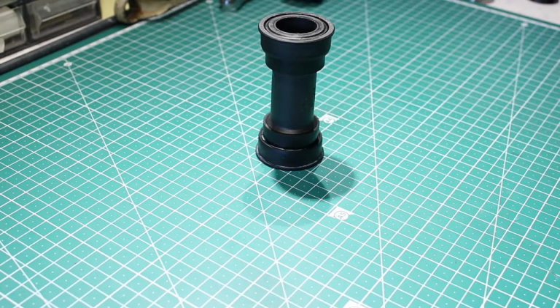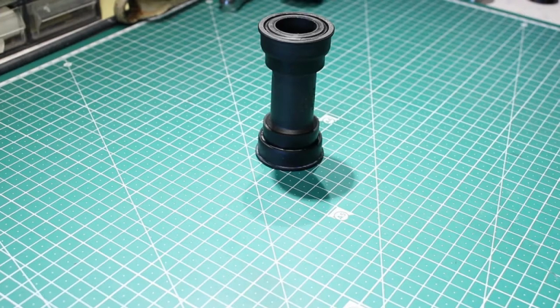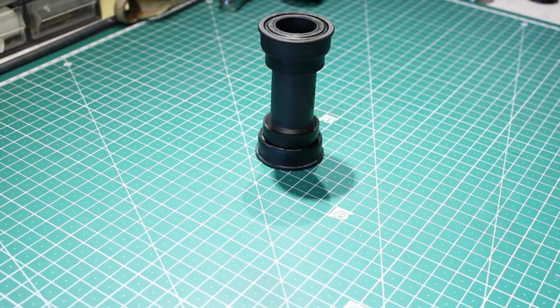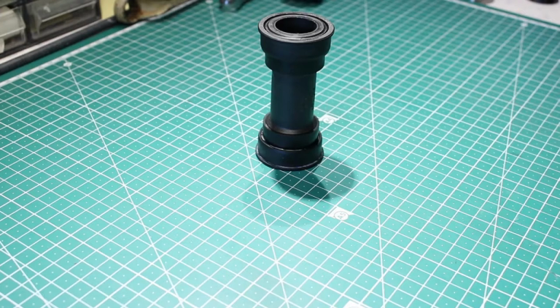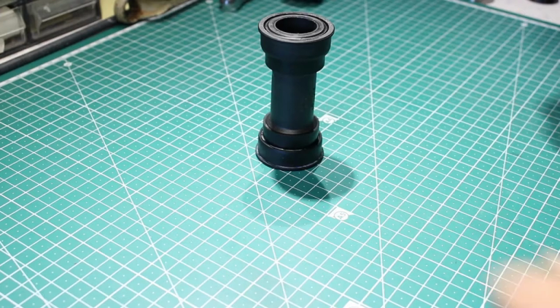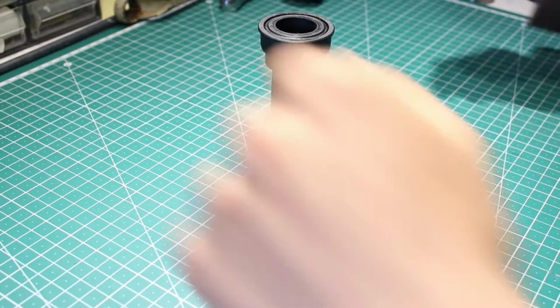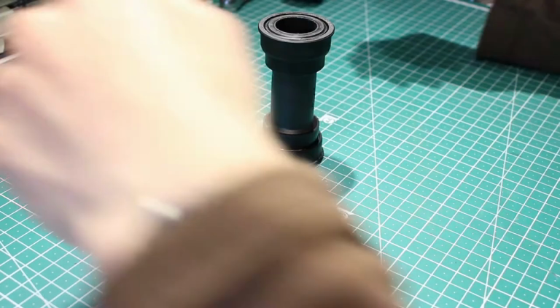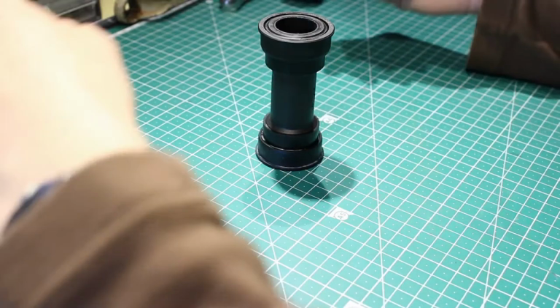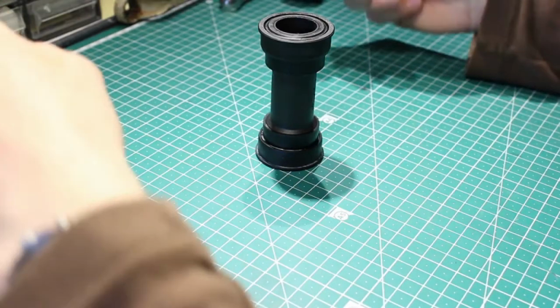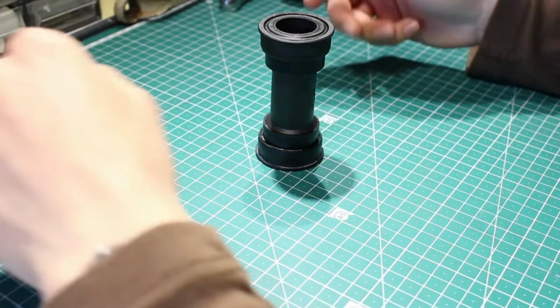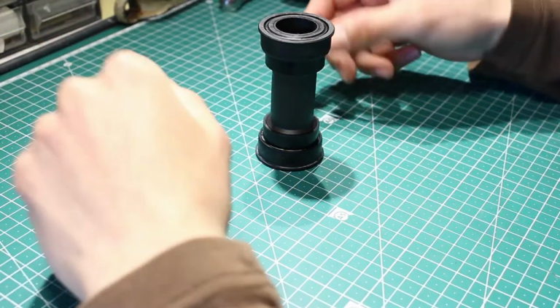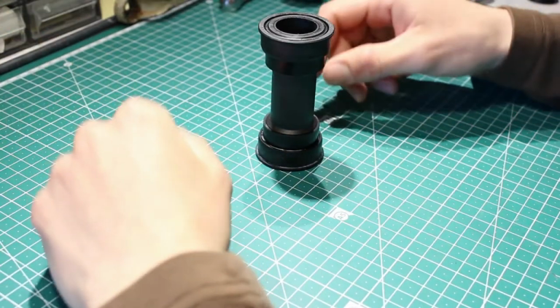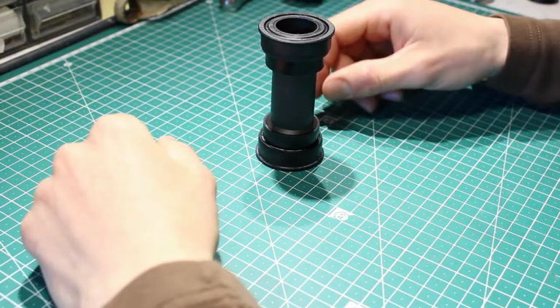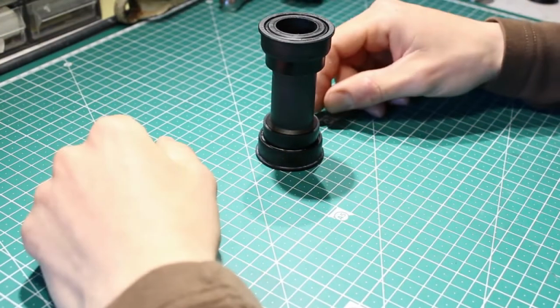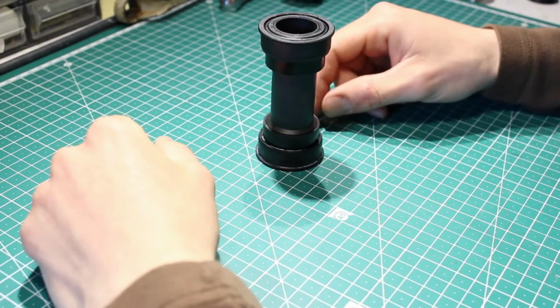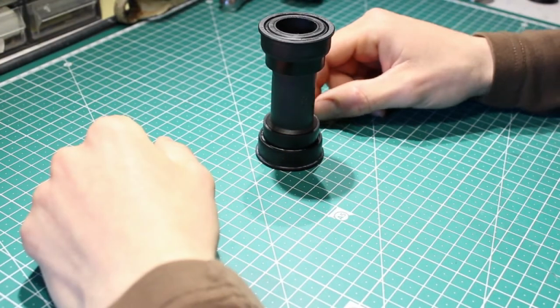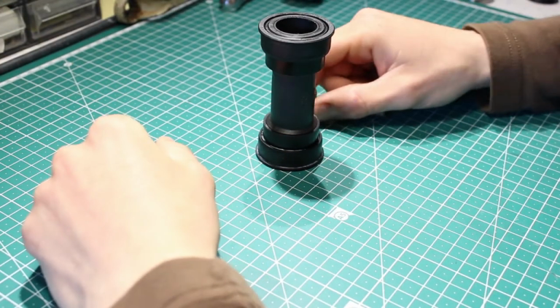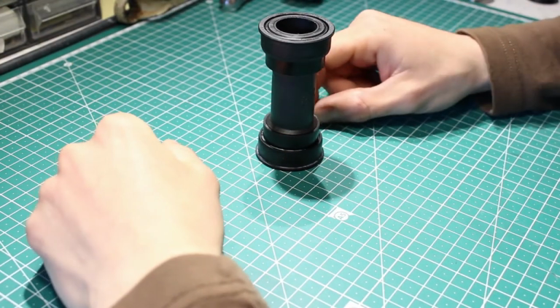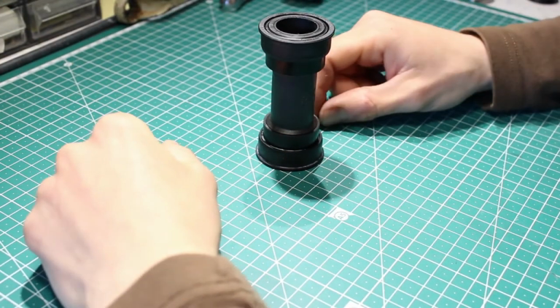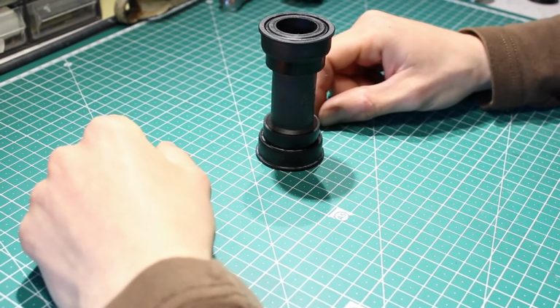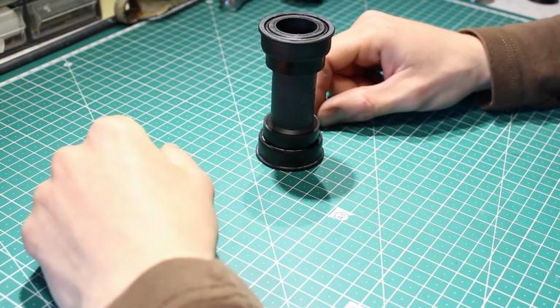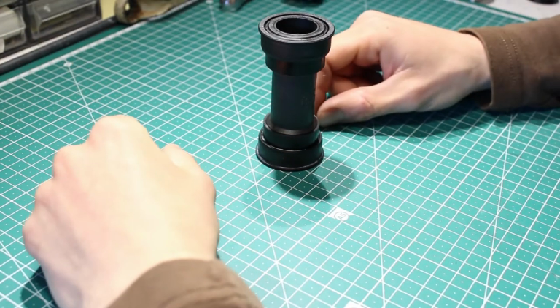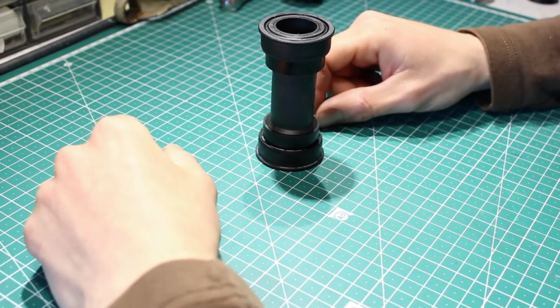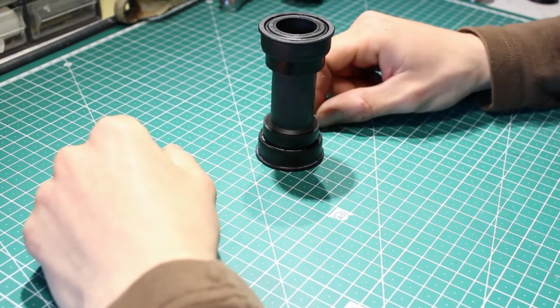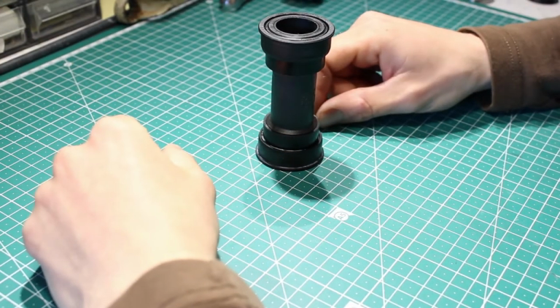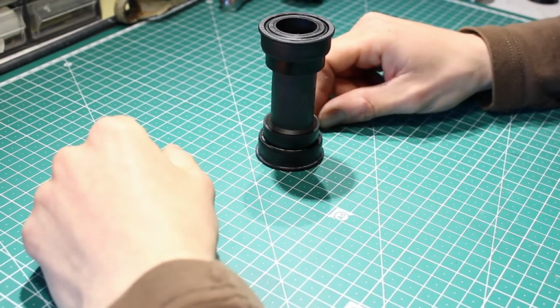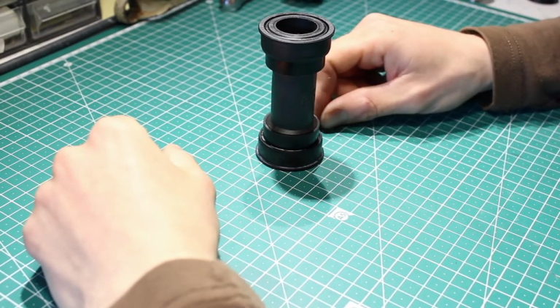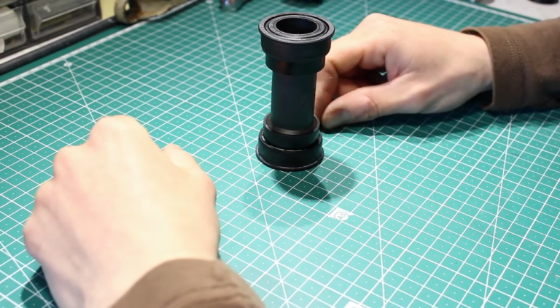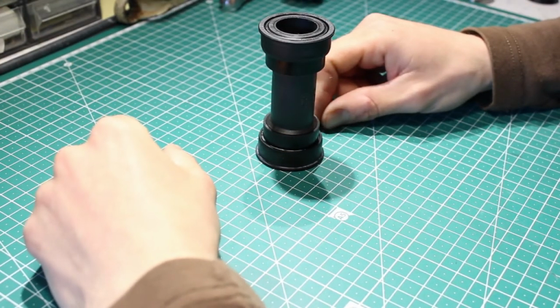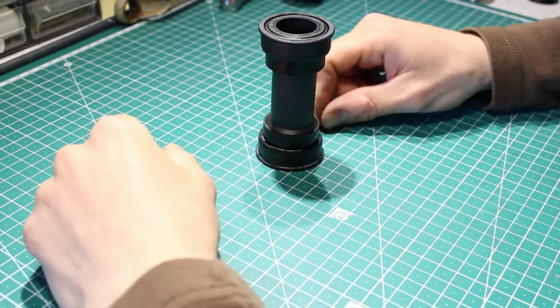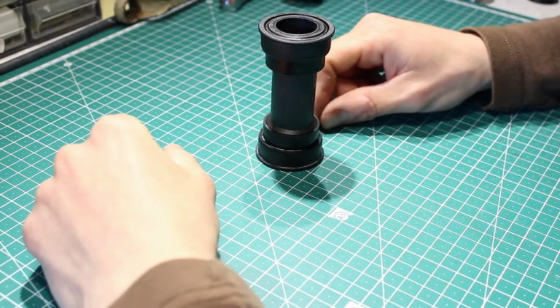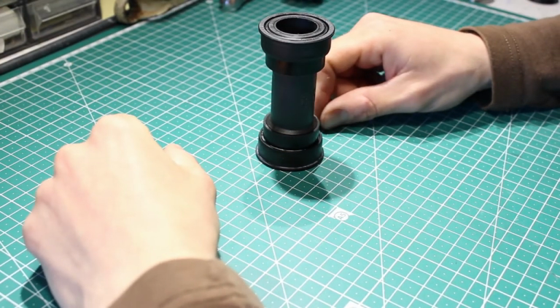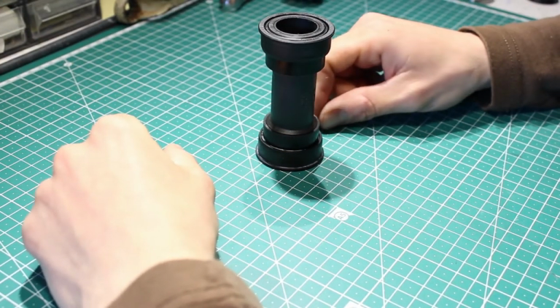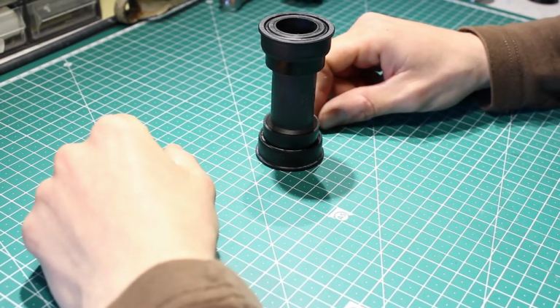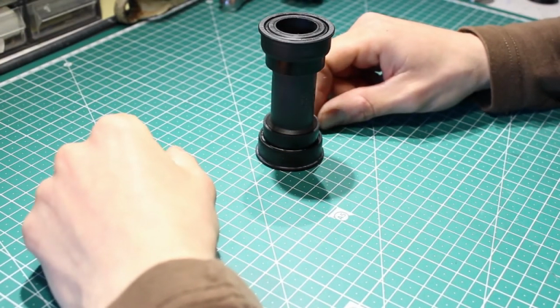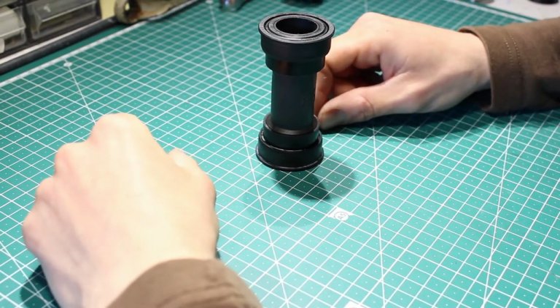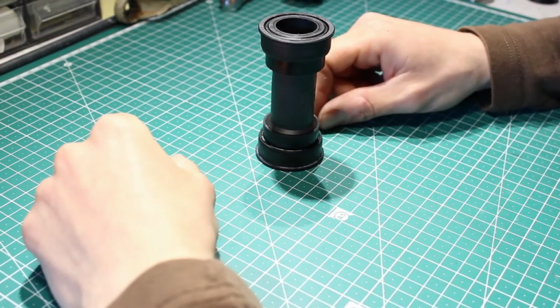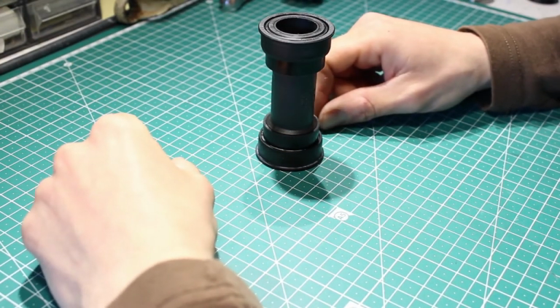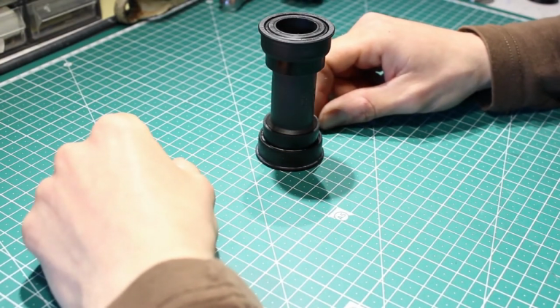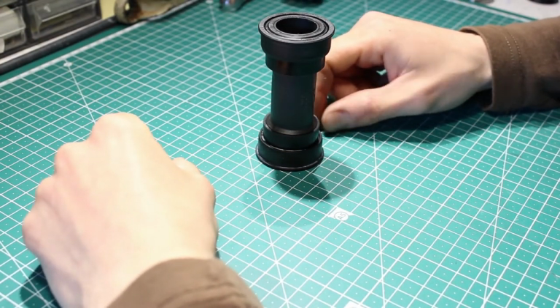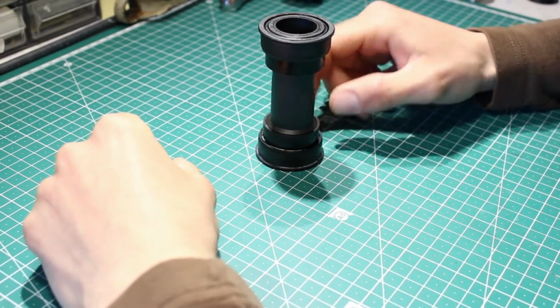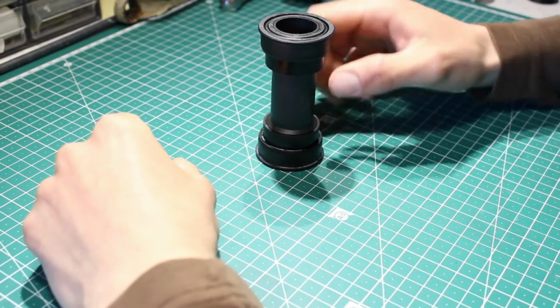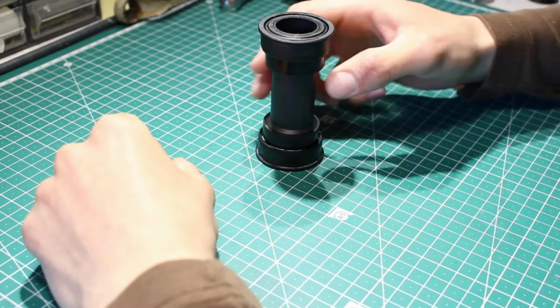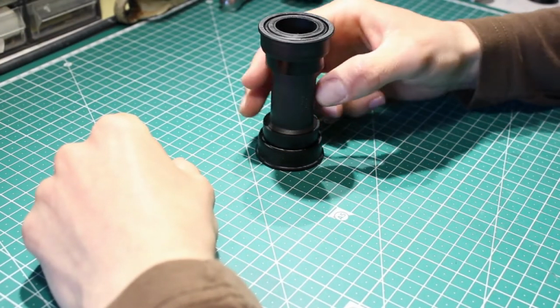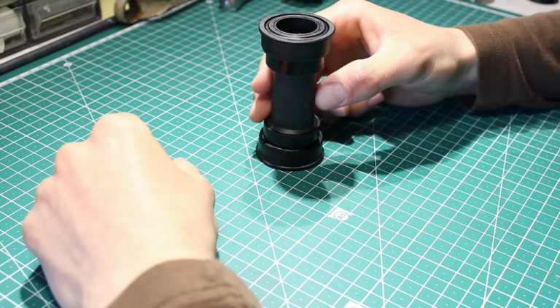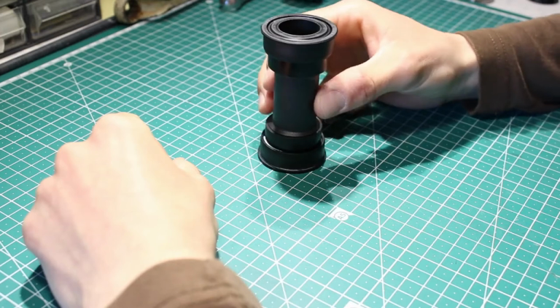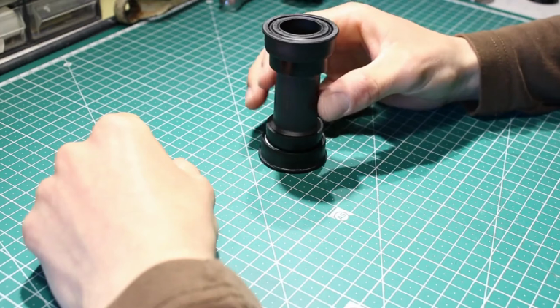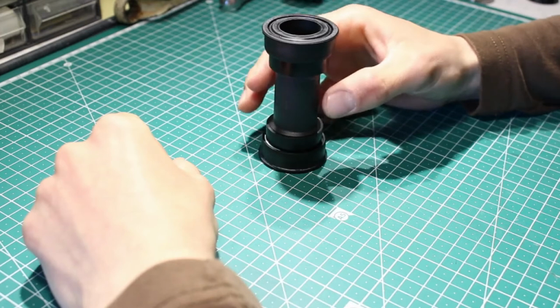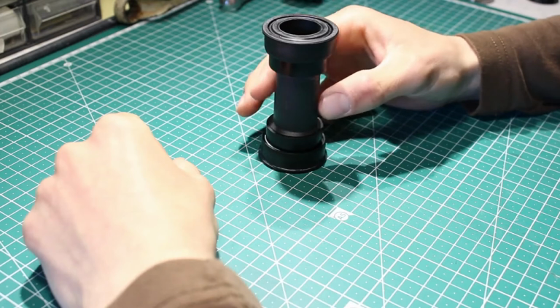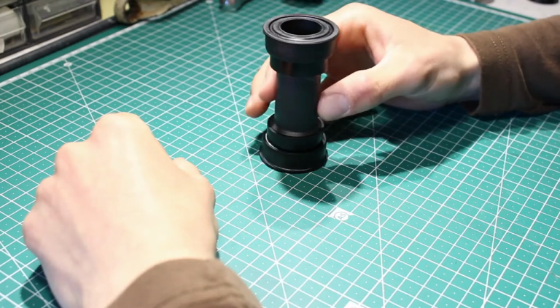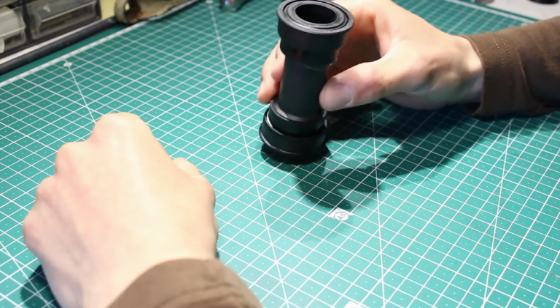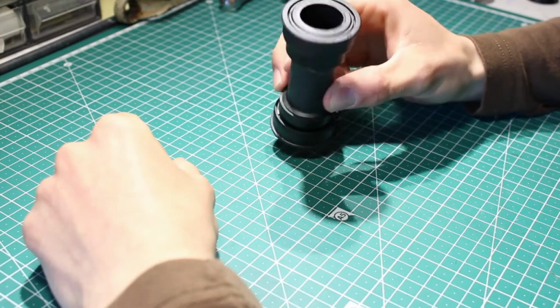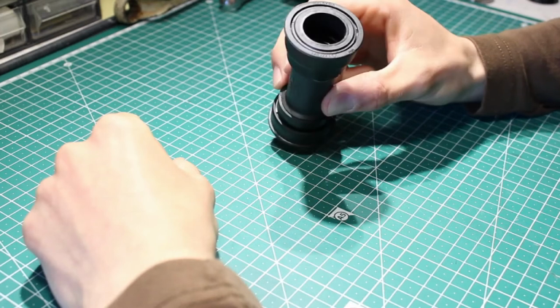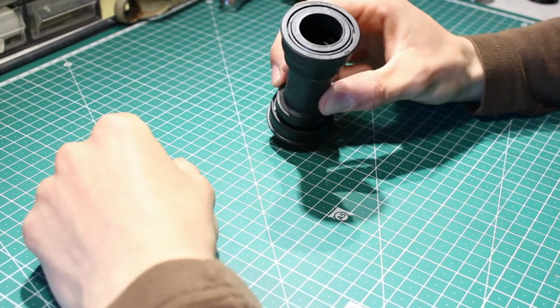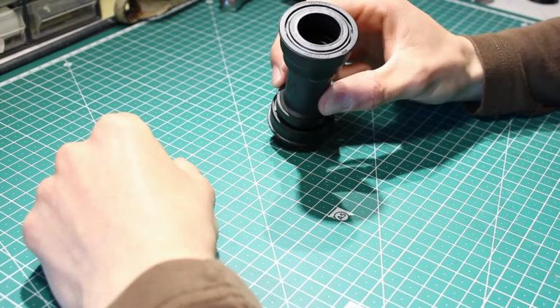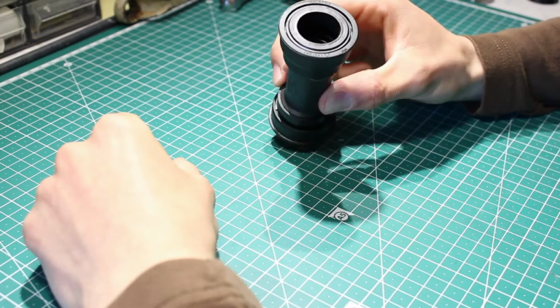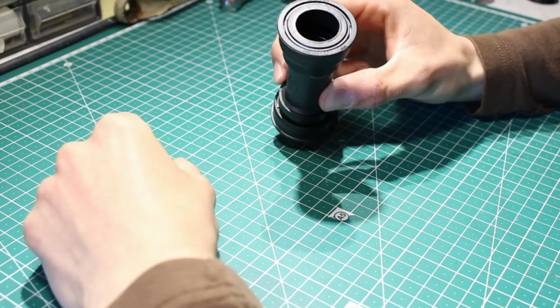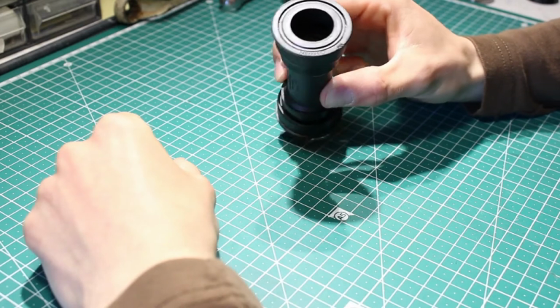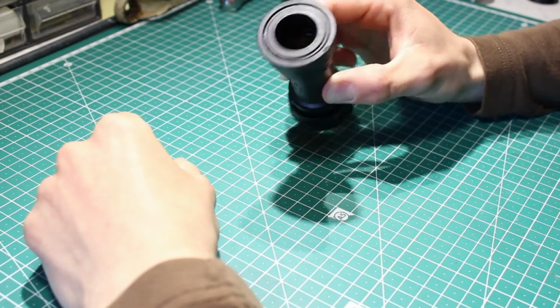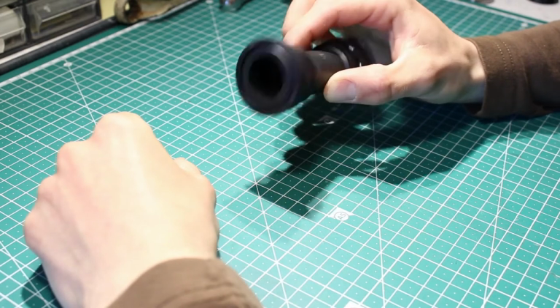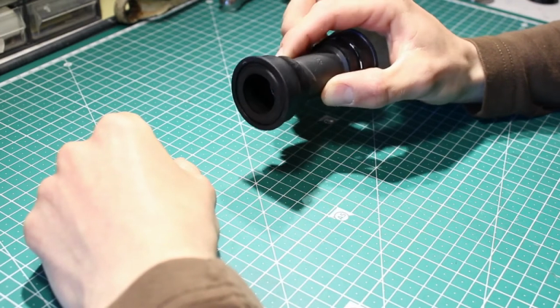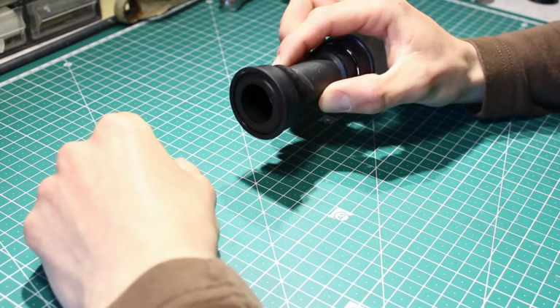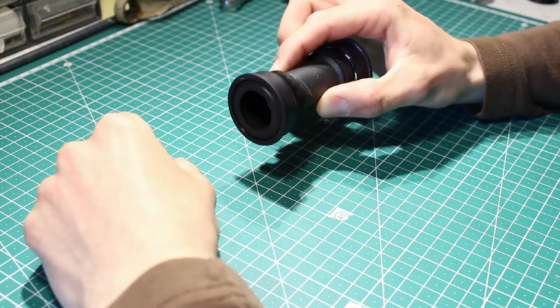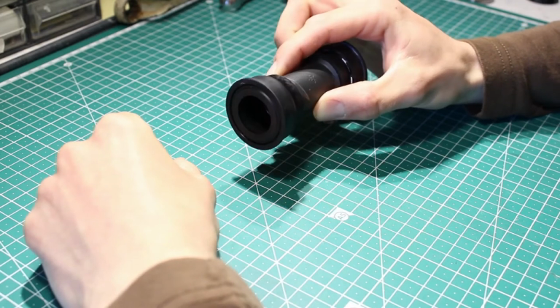Hello, in this video I will show you how to replace Shimano bearings inside a press-fit bottom bracket.